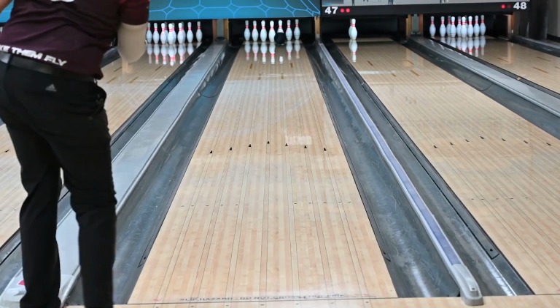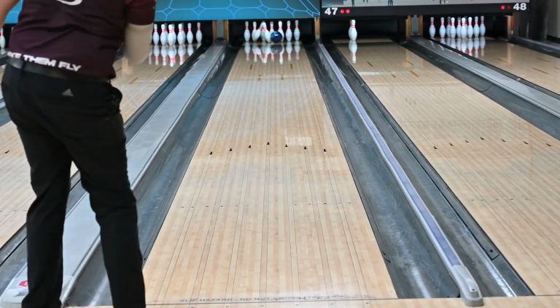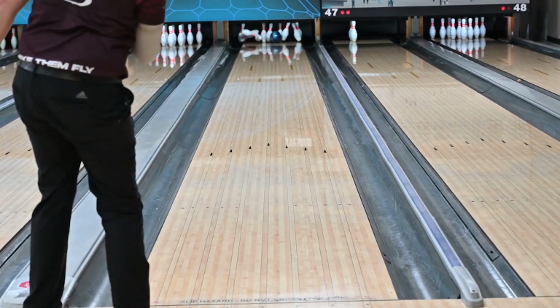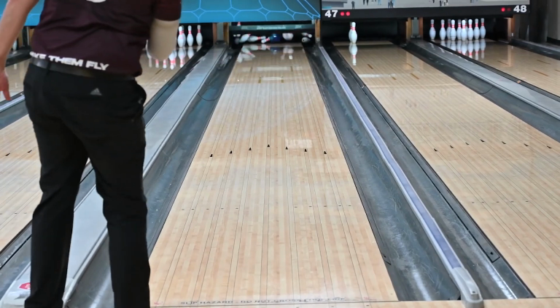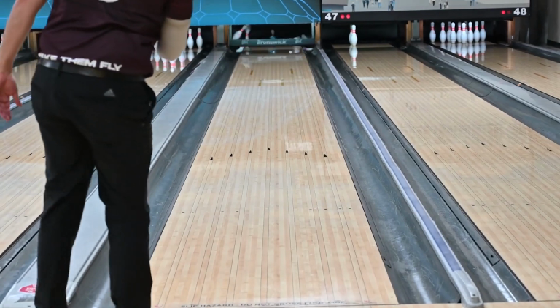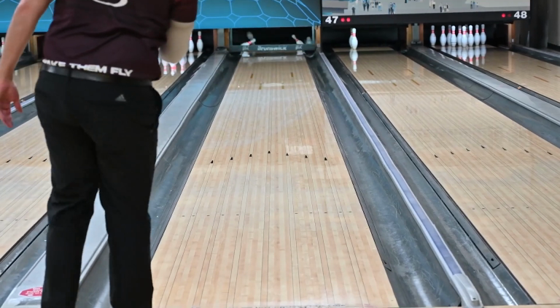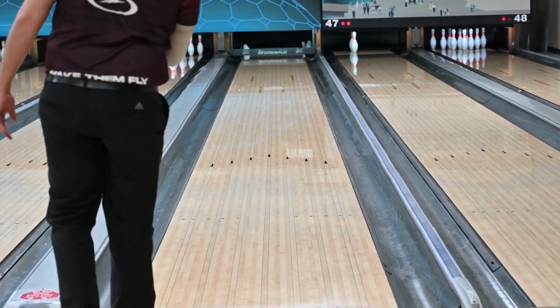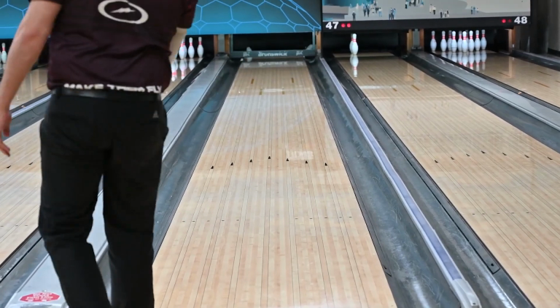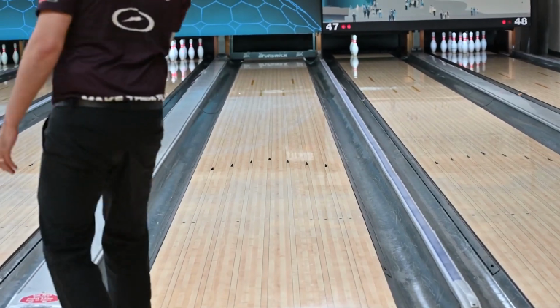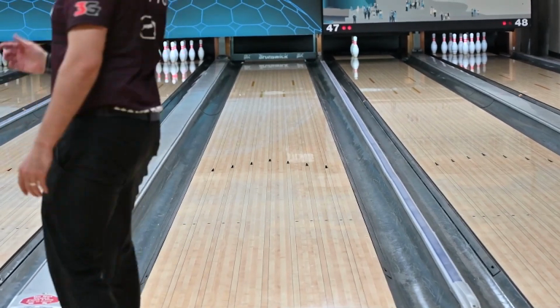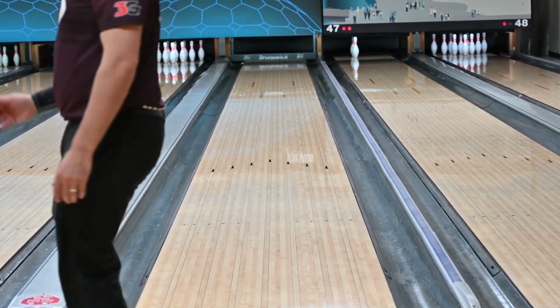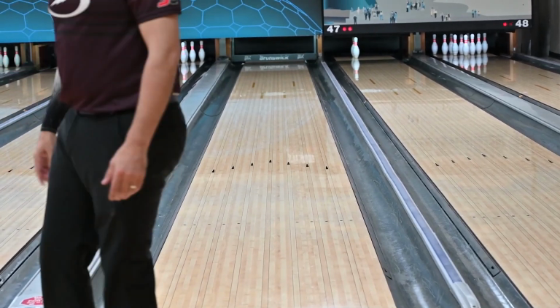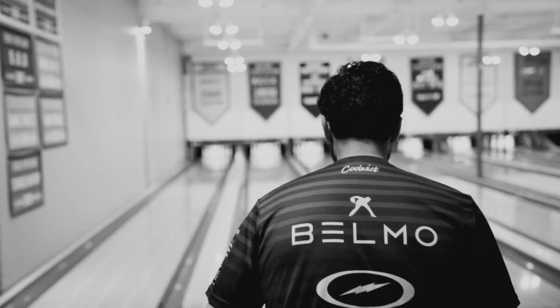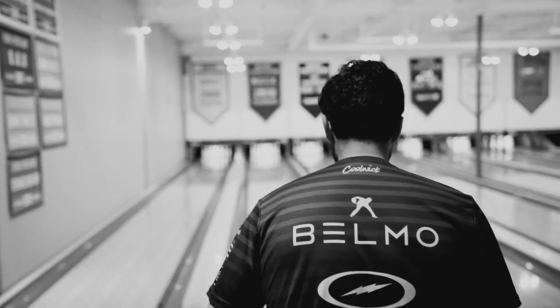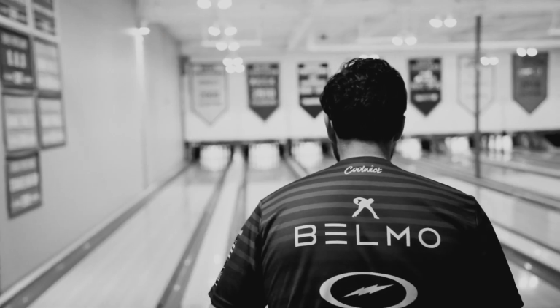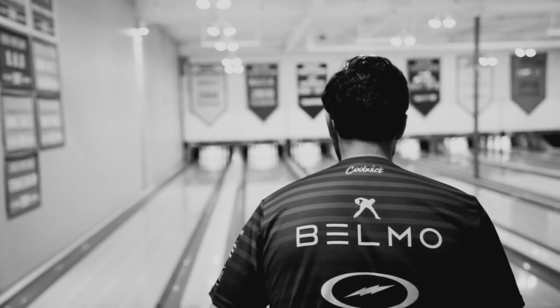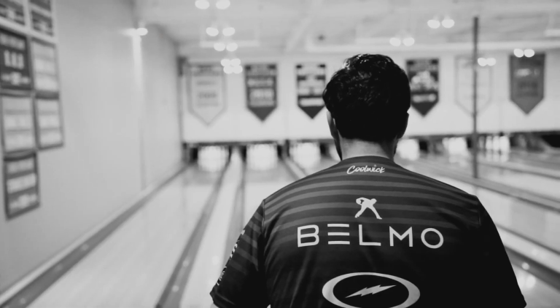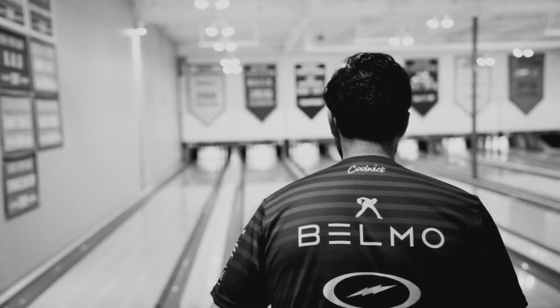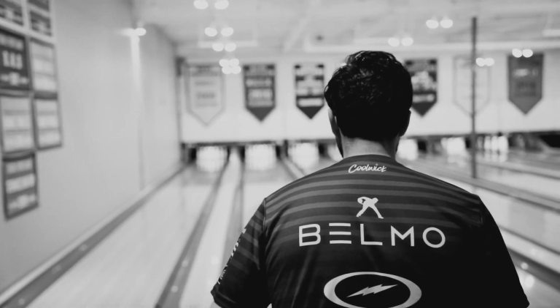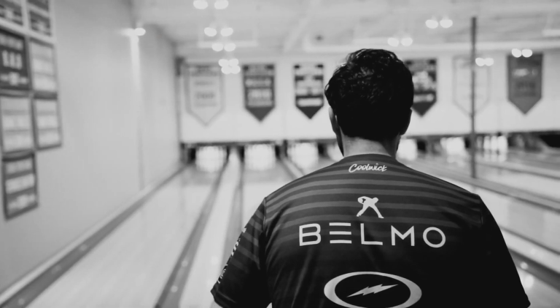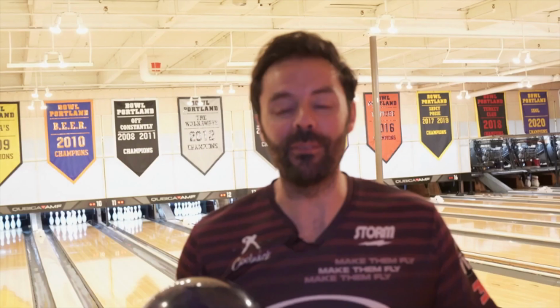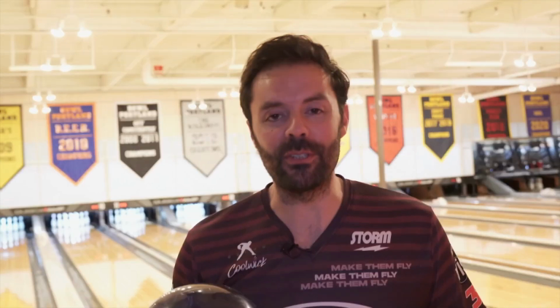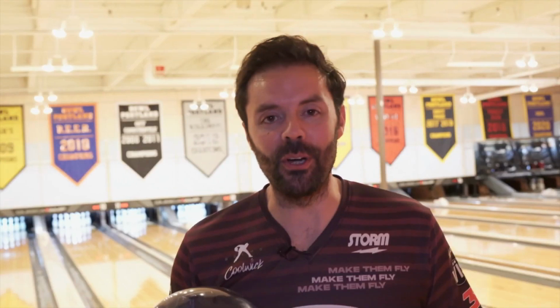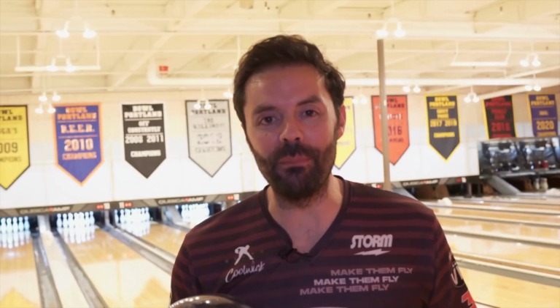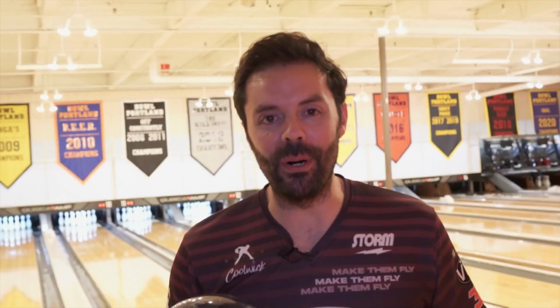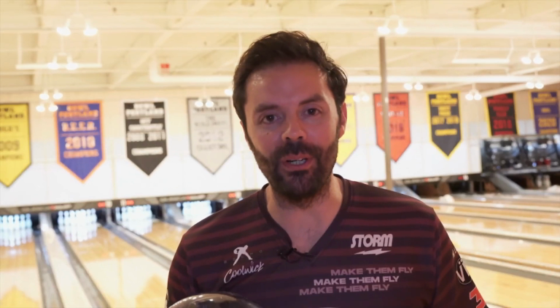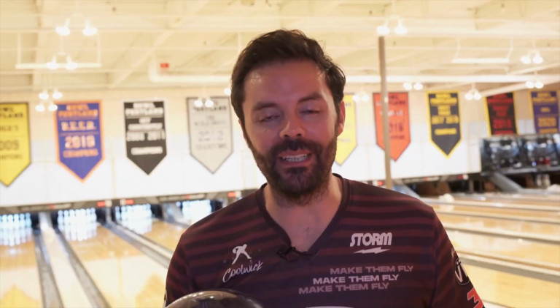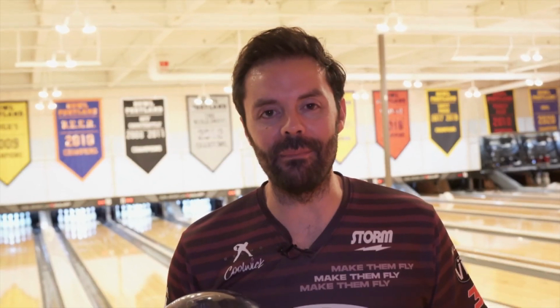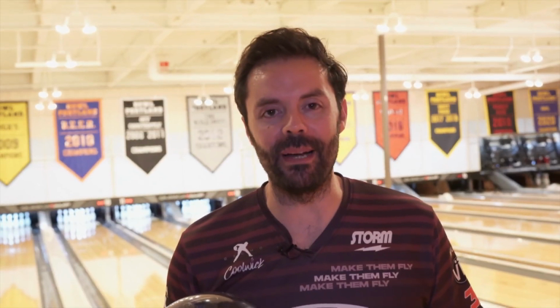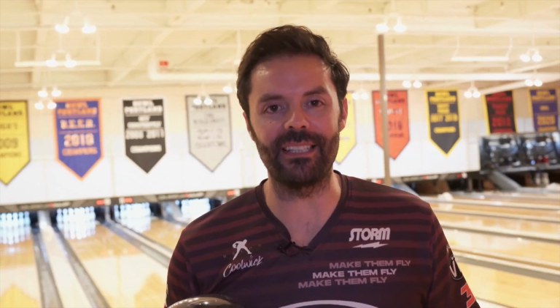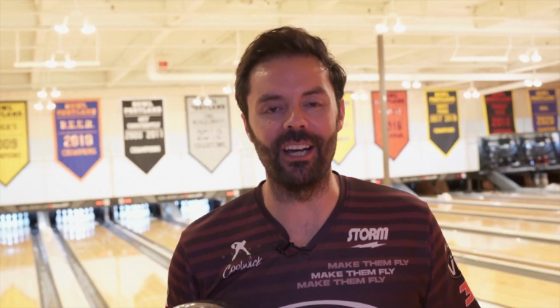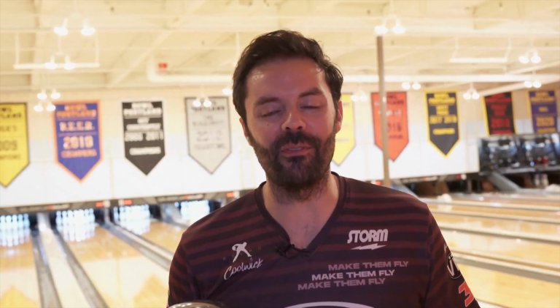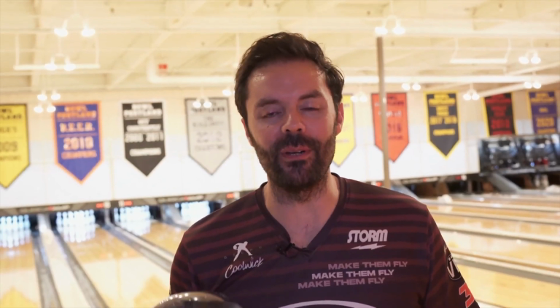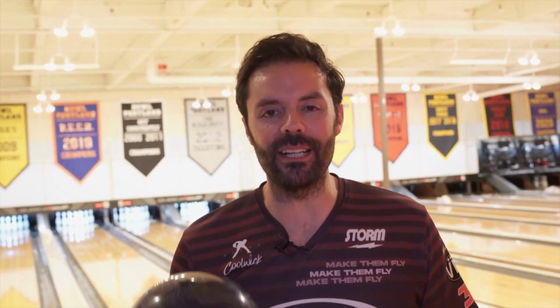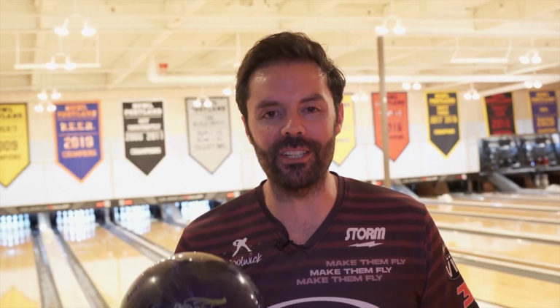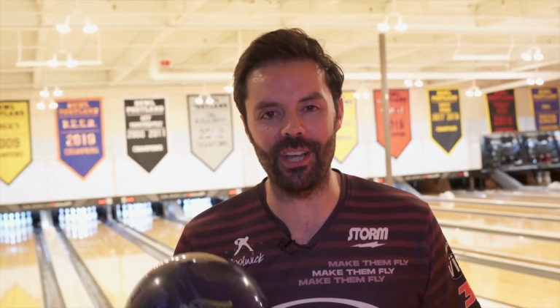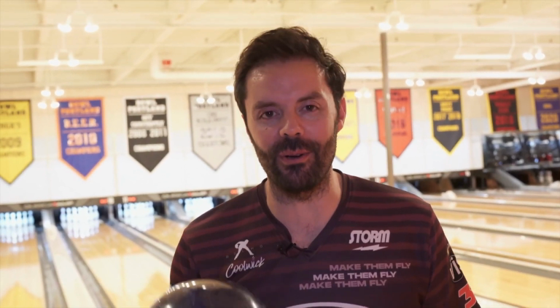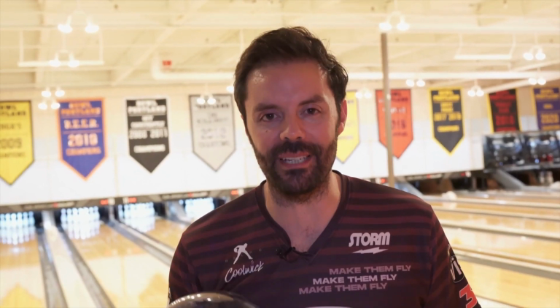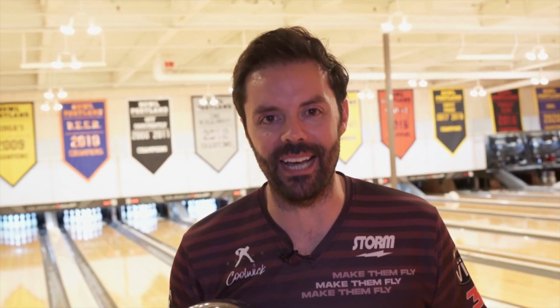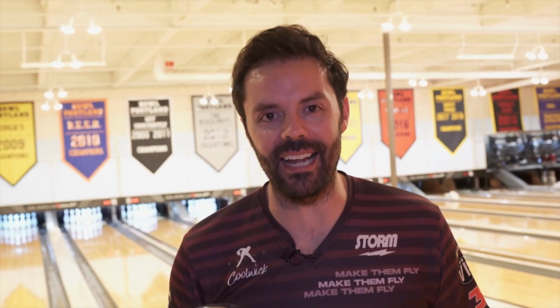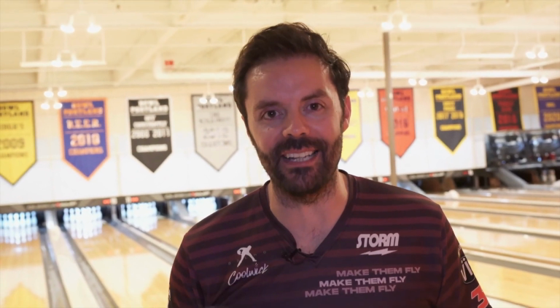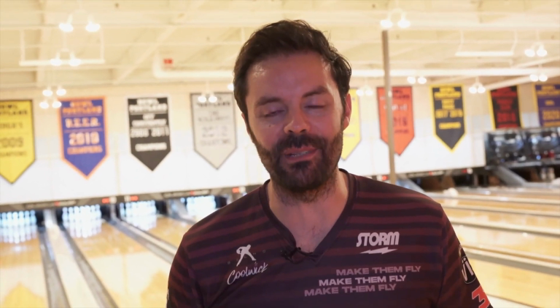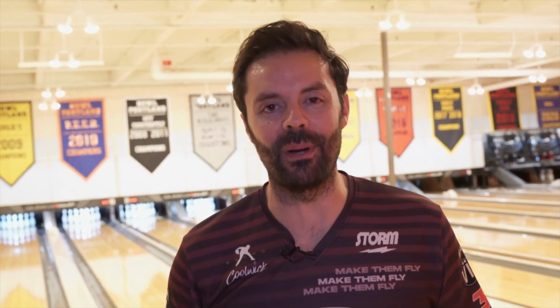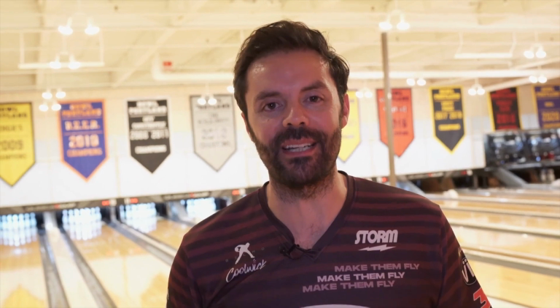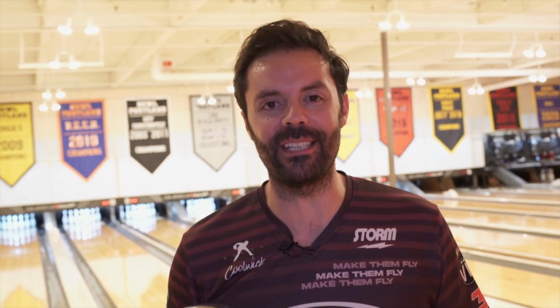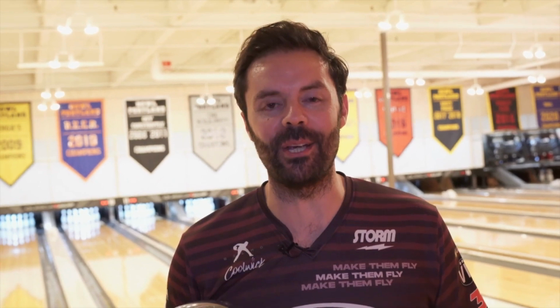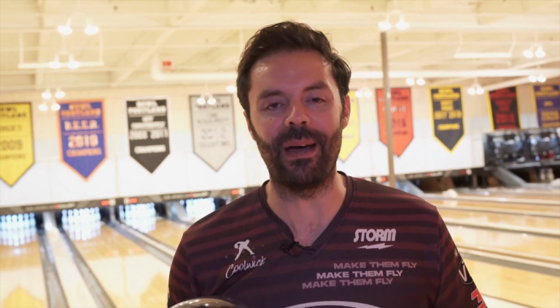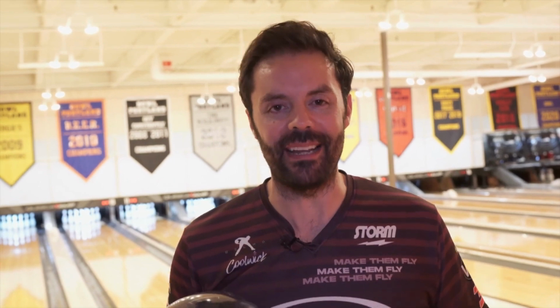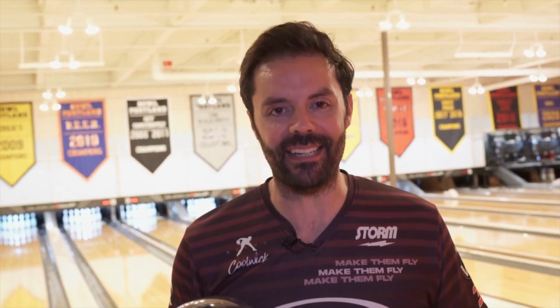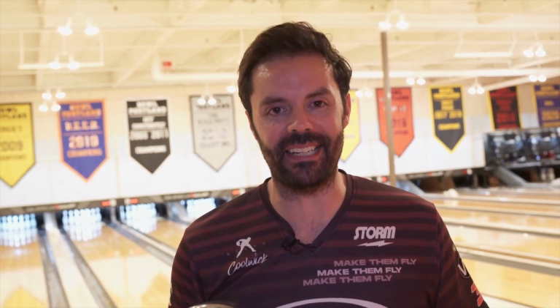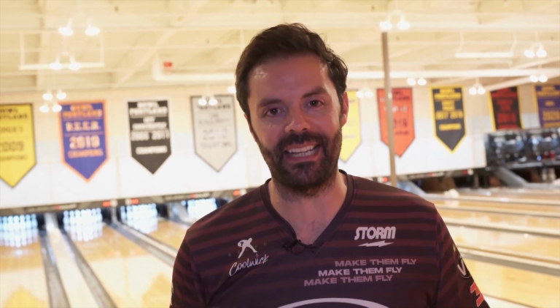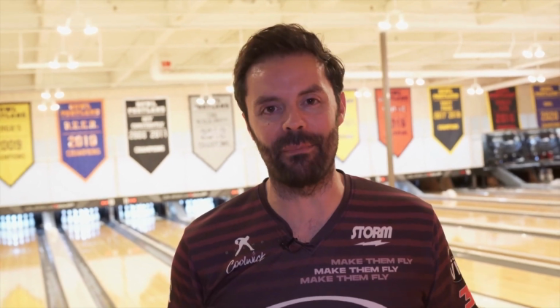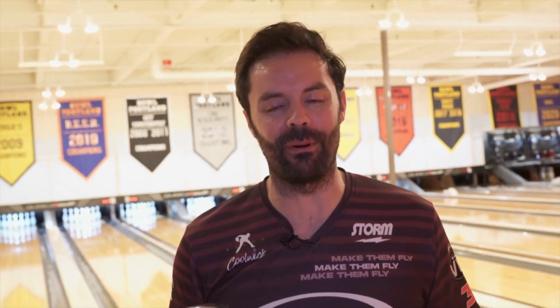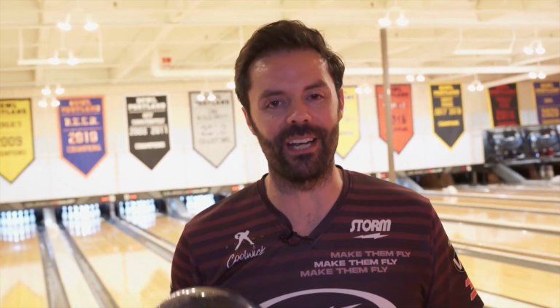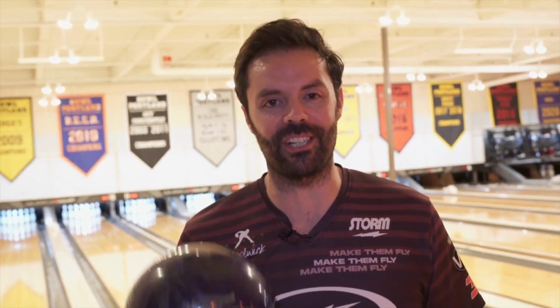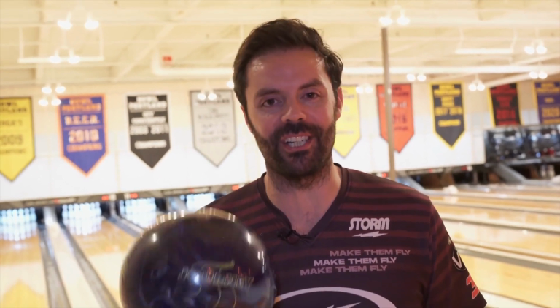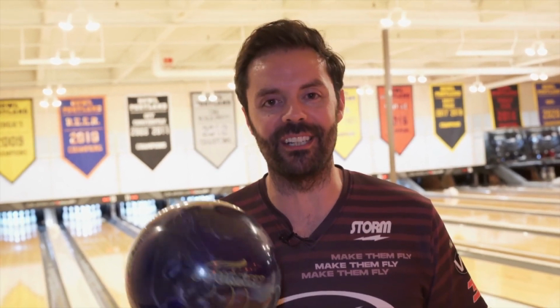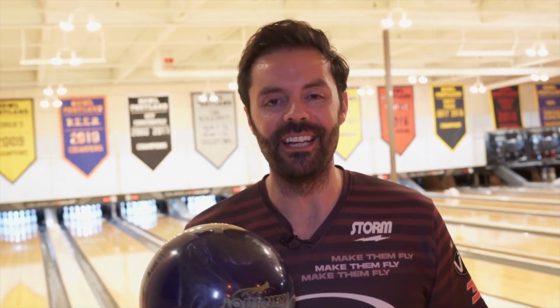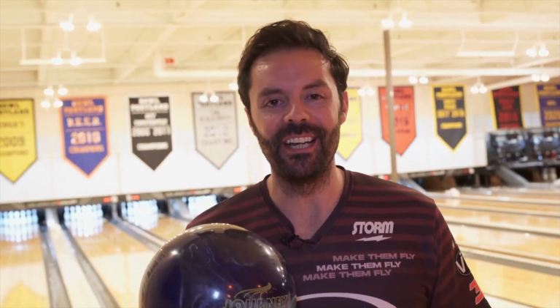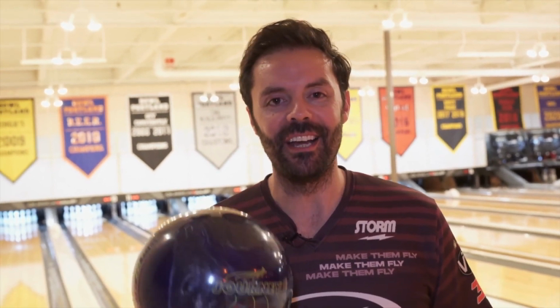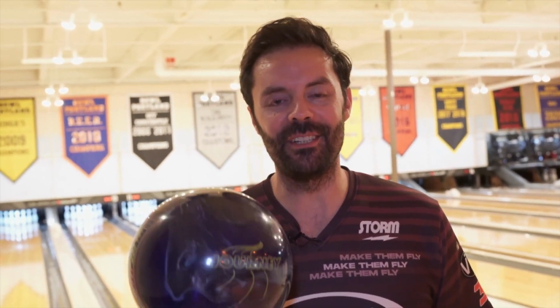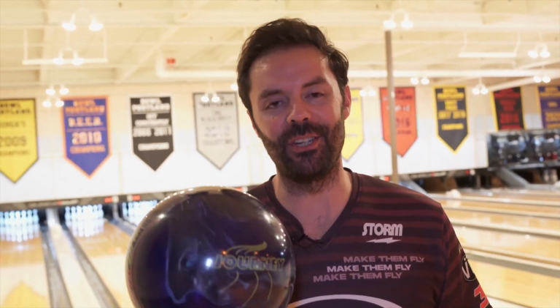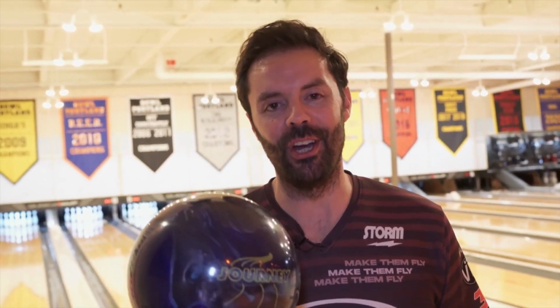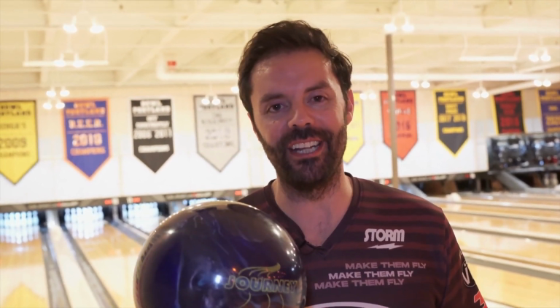G'day, Jason Belmonte here. On behalf of Storm Bowling and myself, we are so excited to bring to you our next collaboration, Journey.